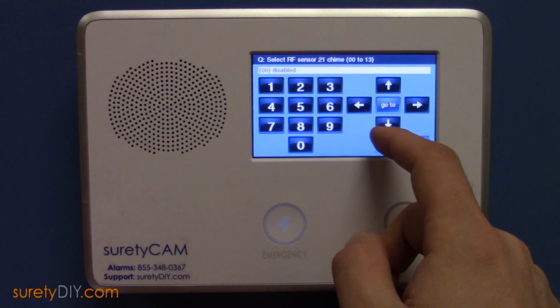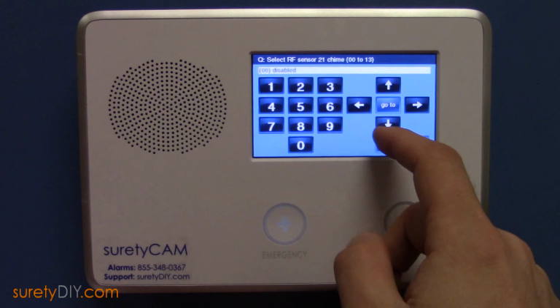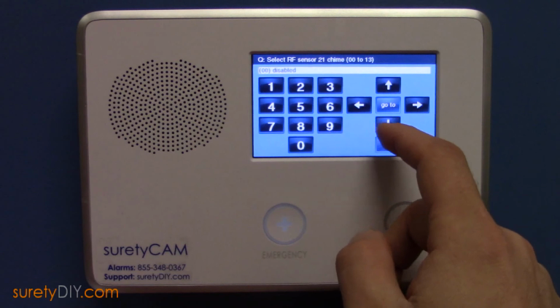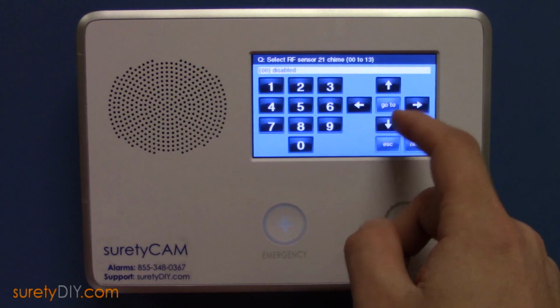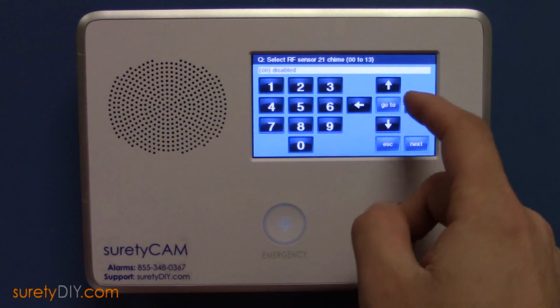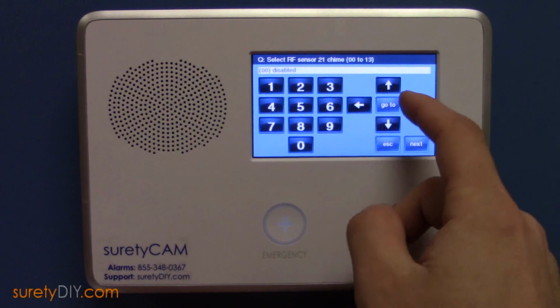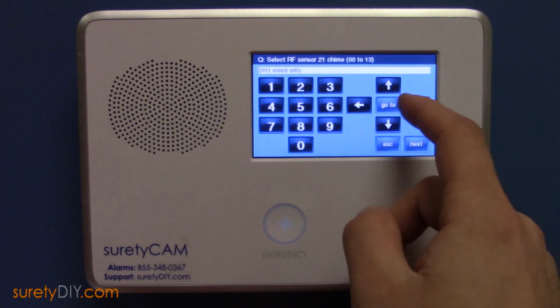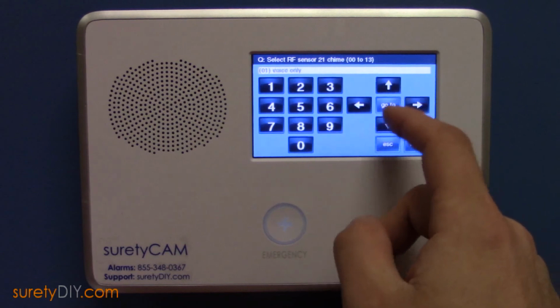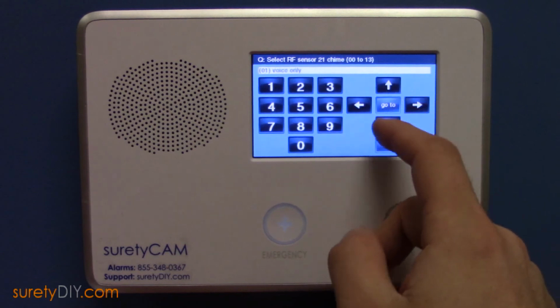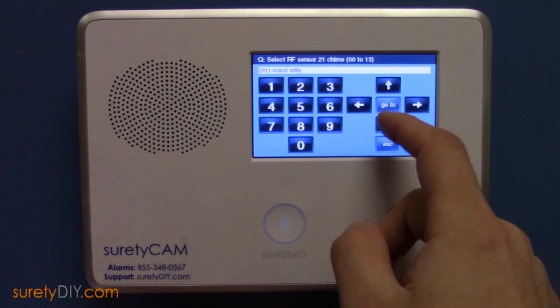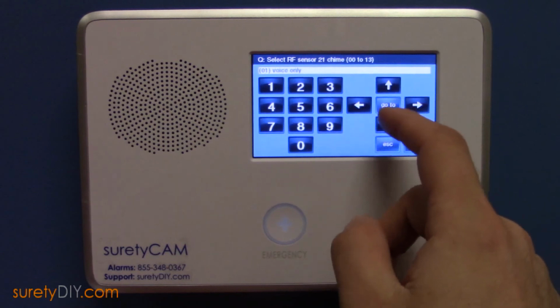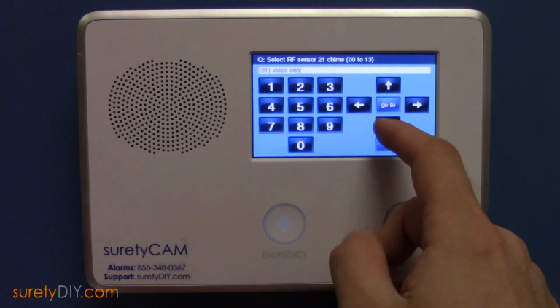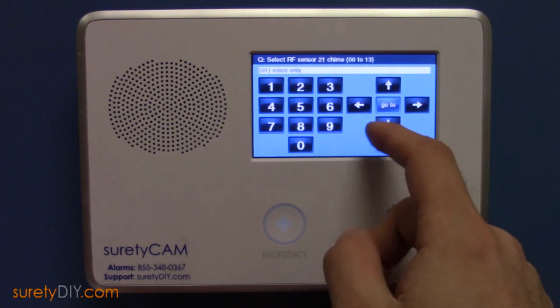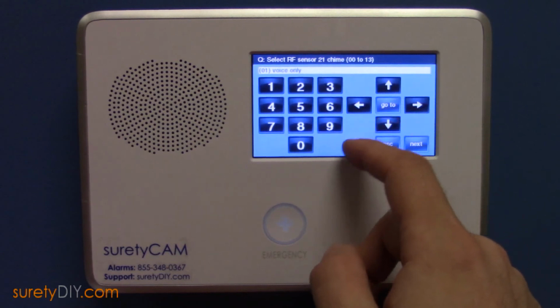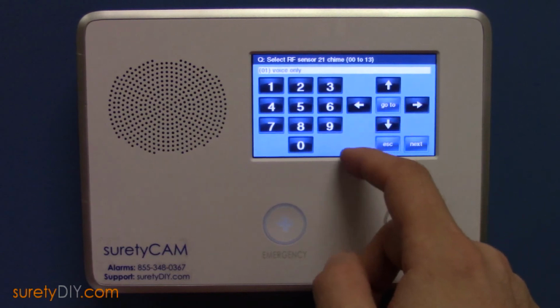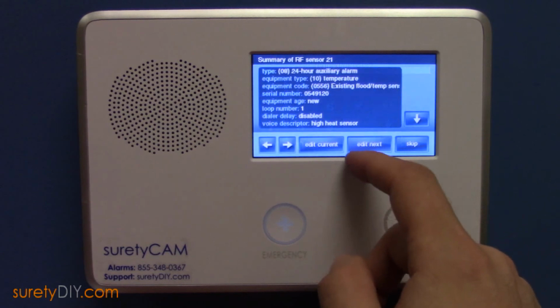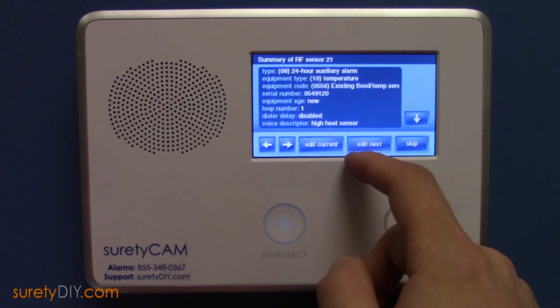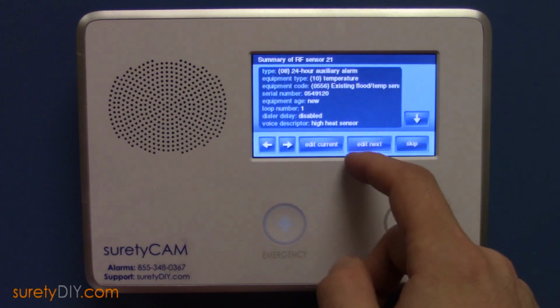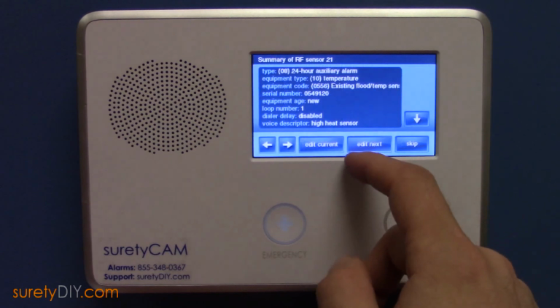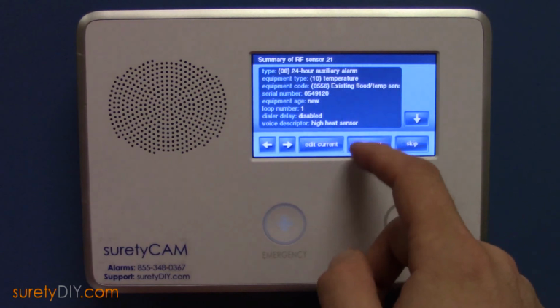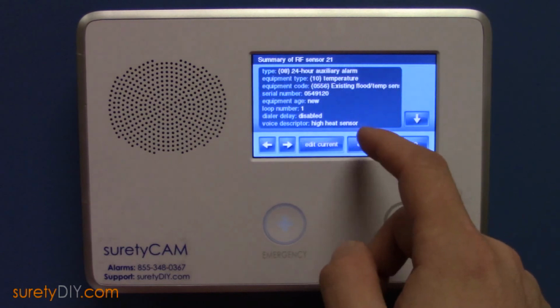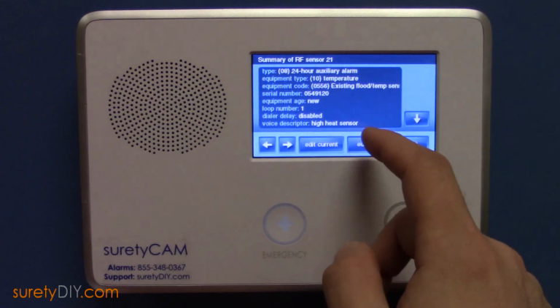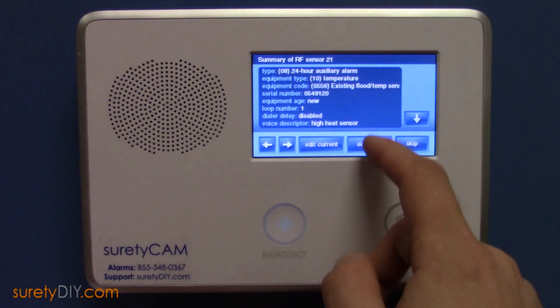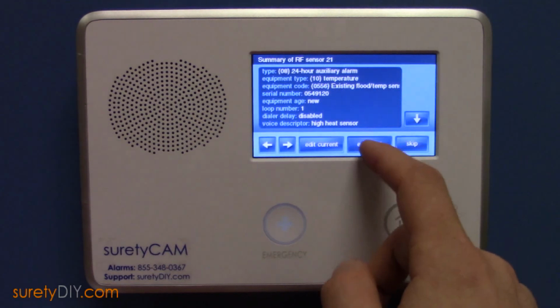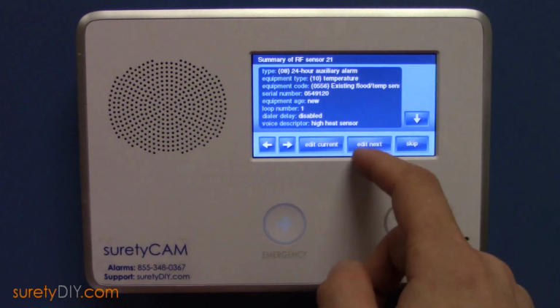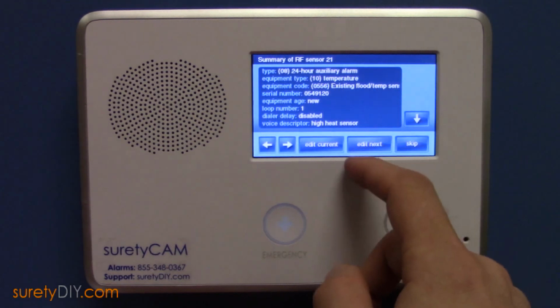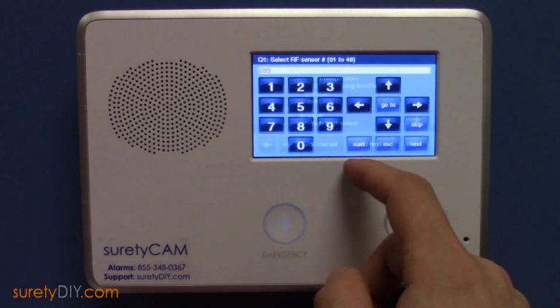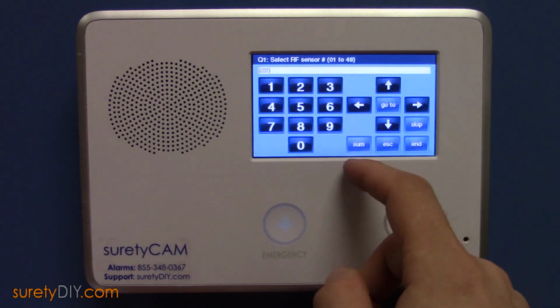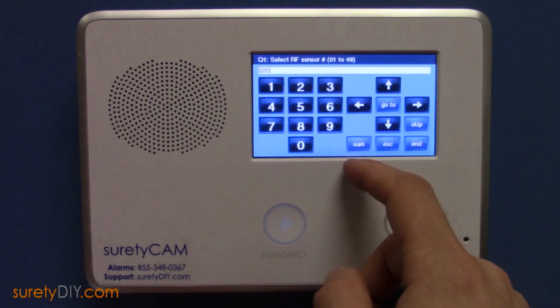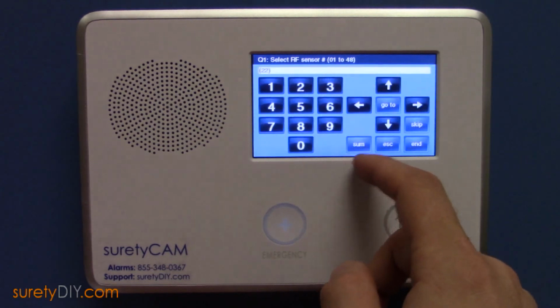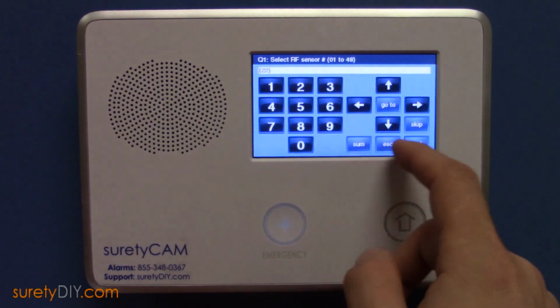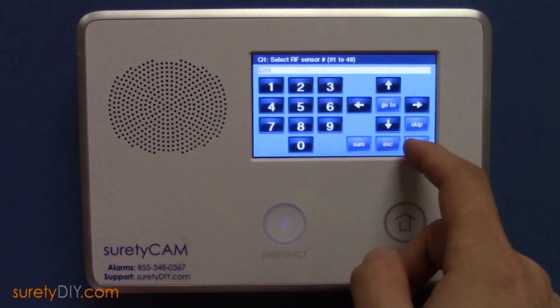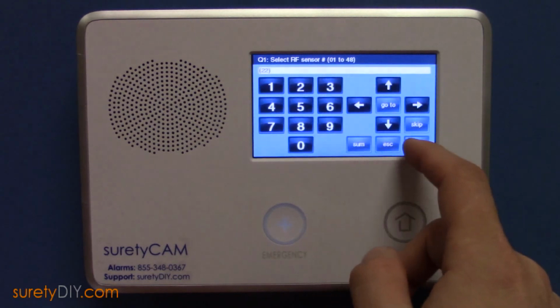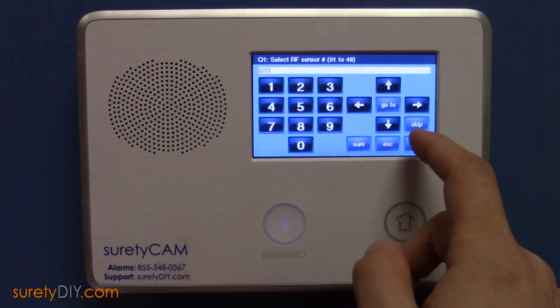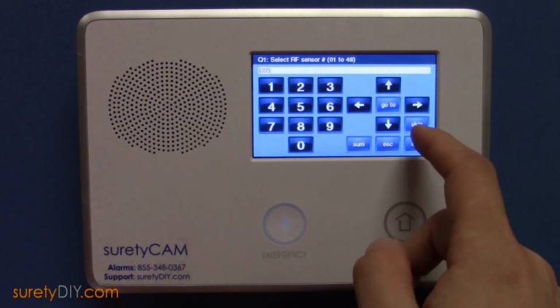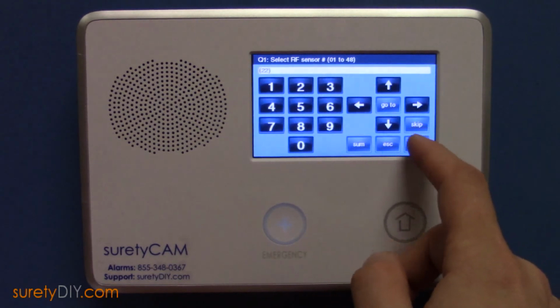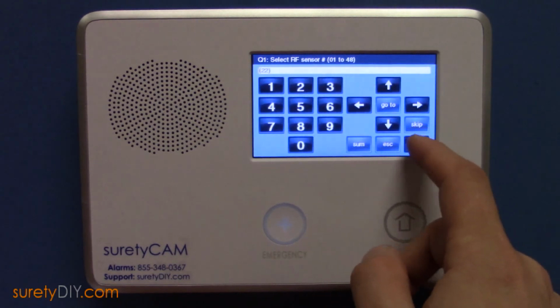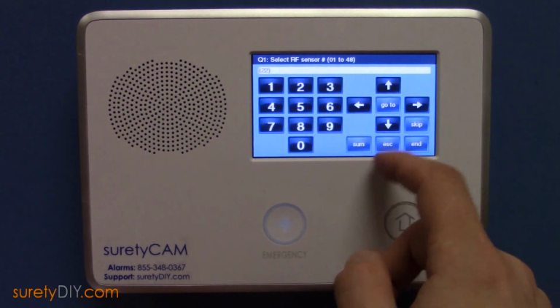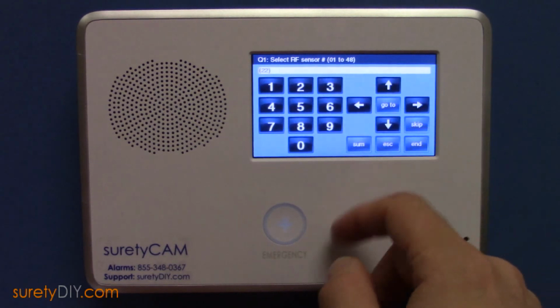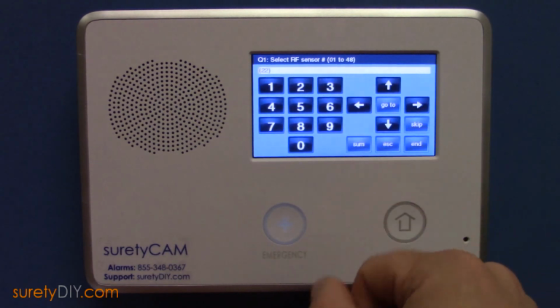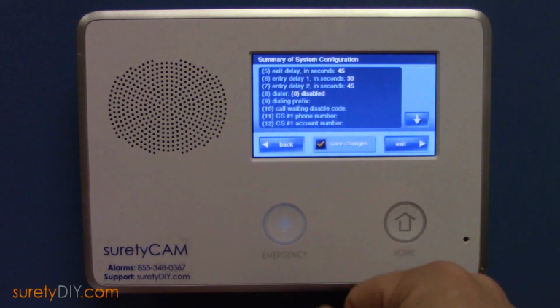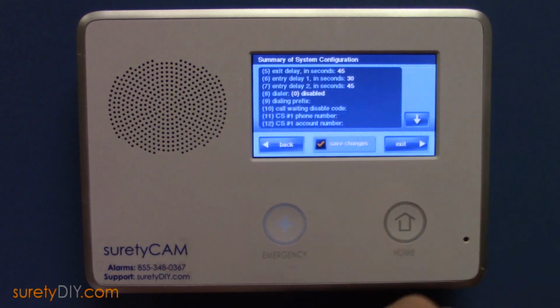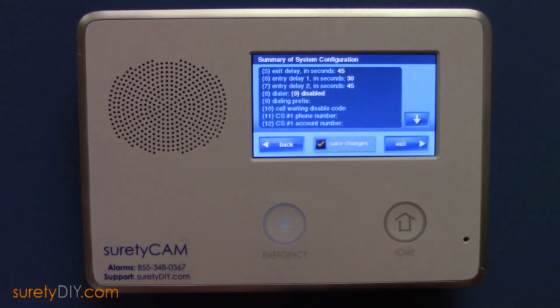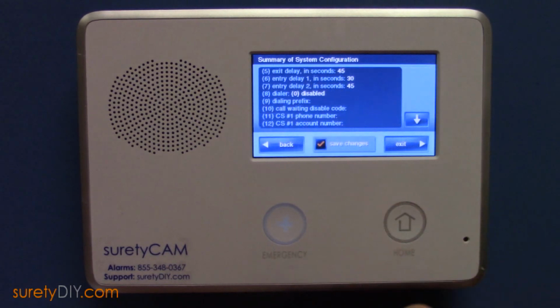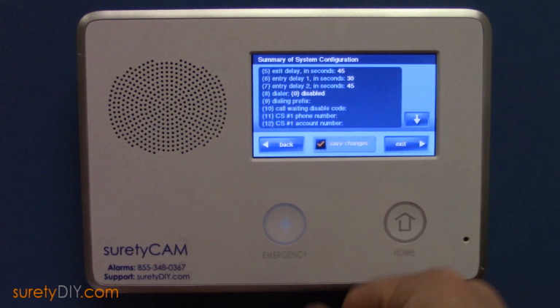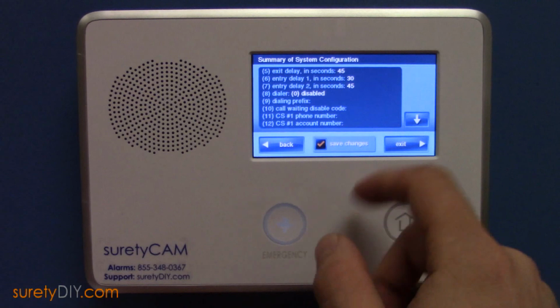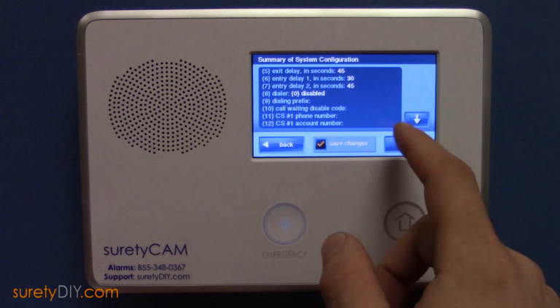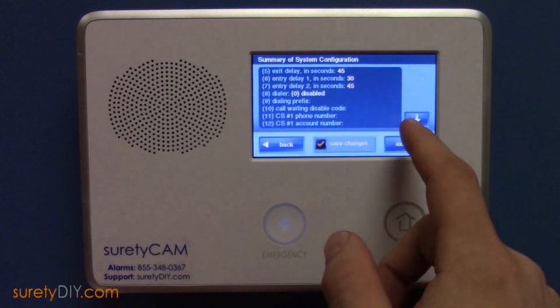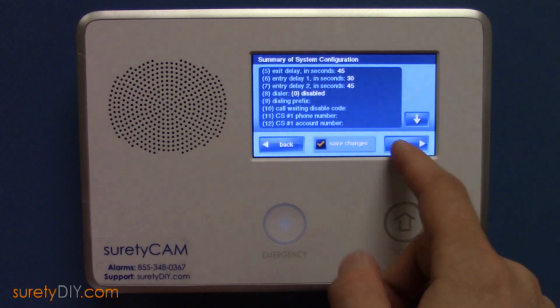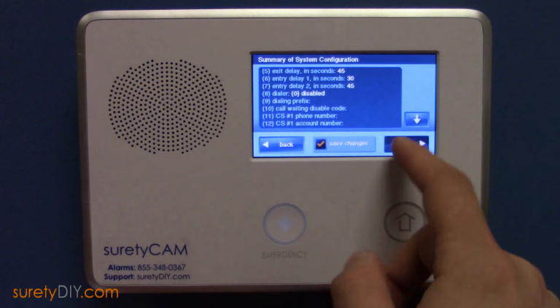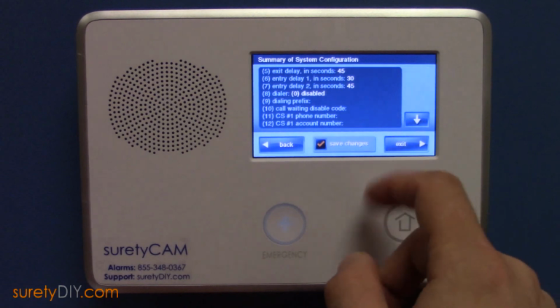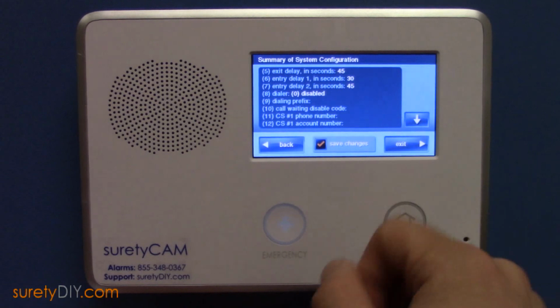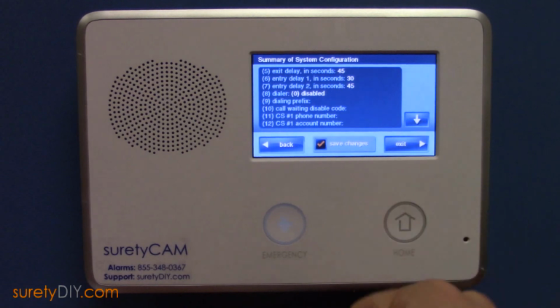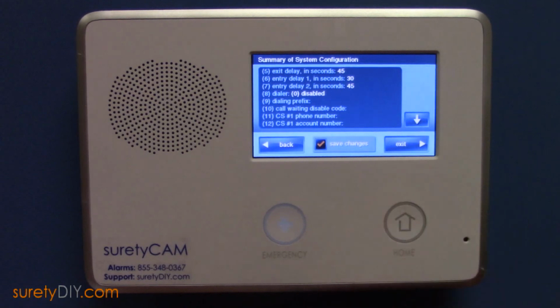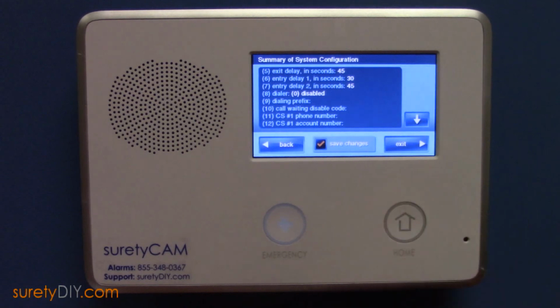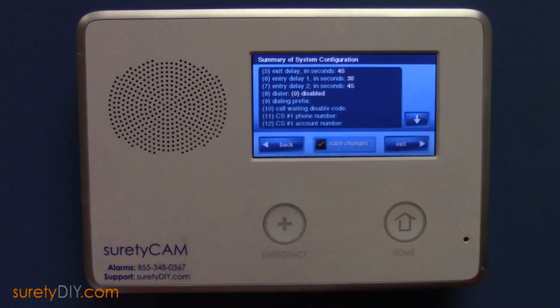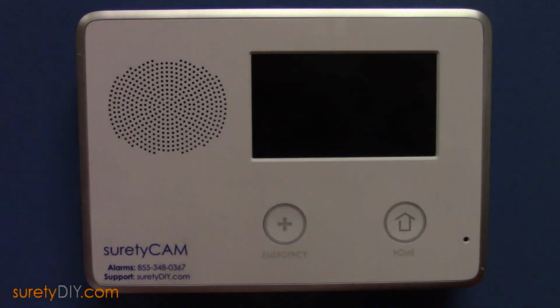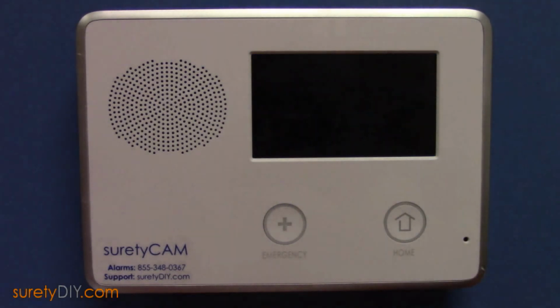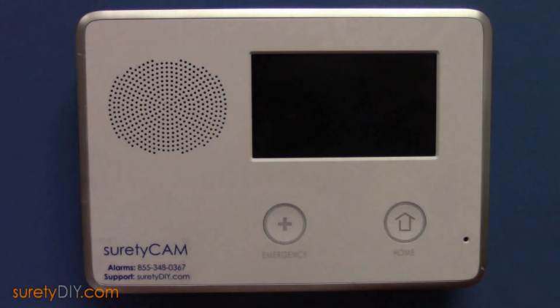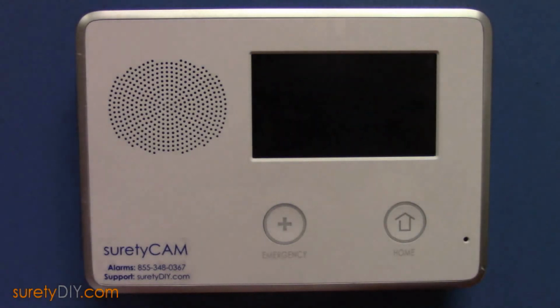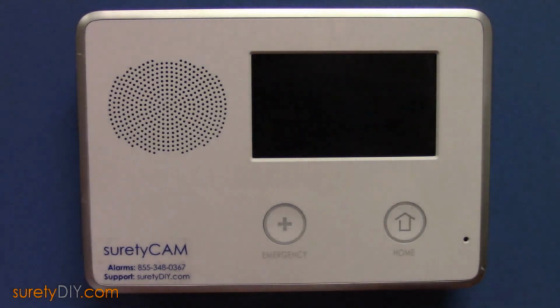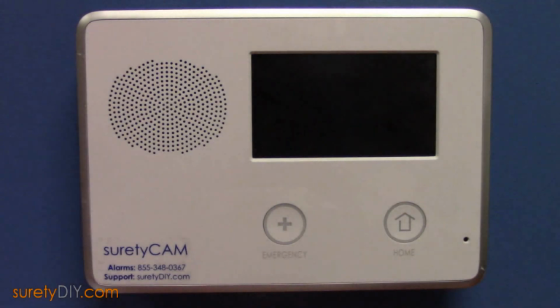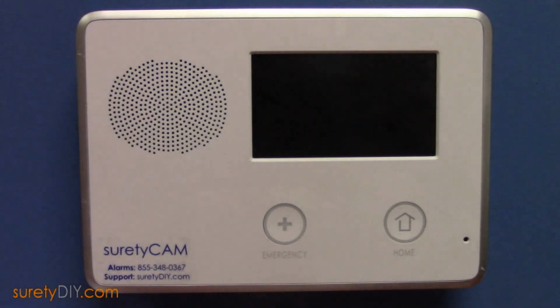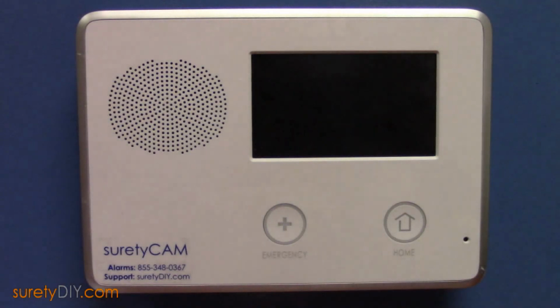When done, exit Saving Changes. This is Jason with Surety DIY. Thanks for watching.